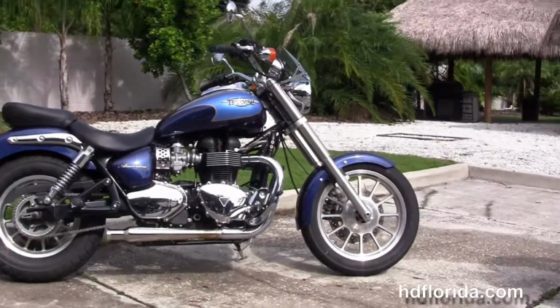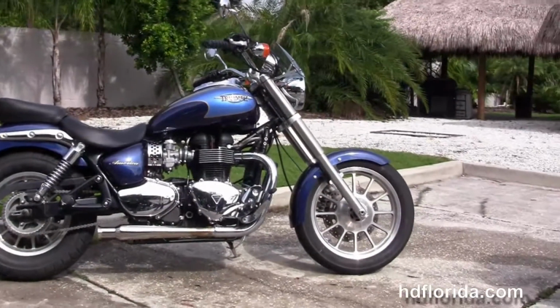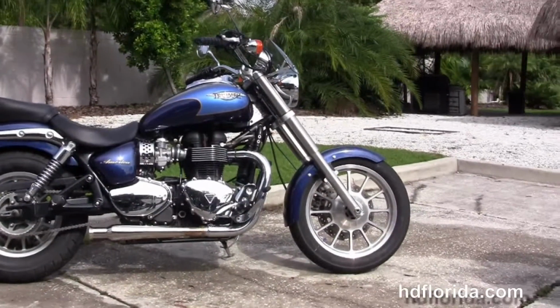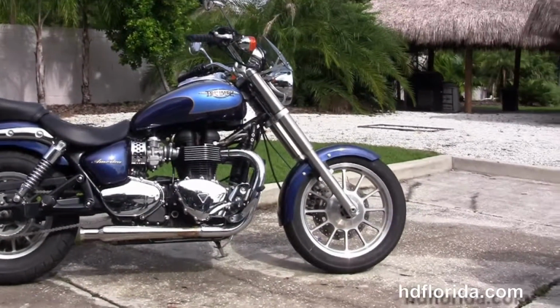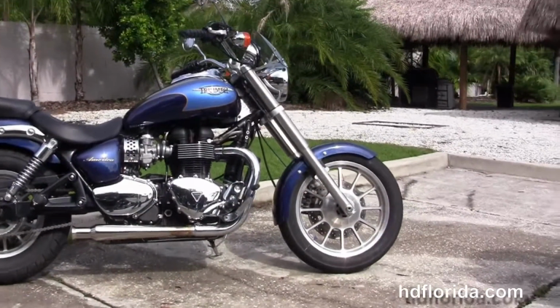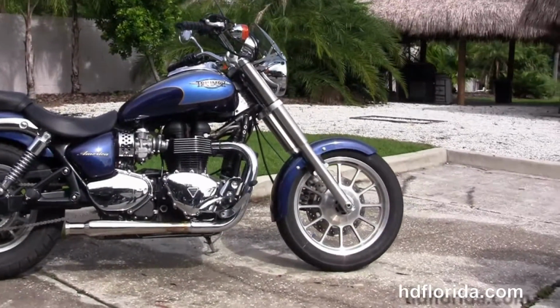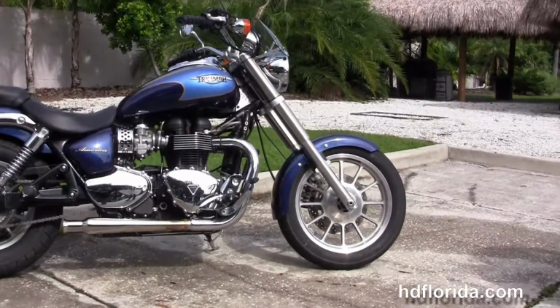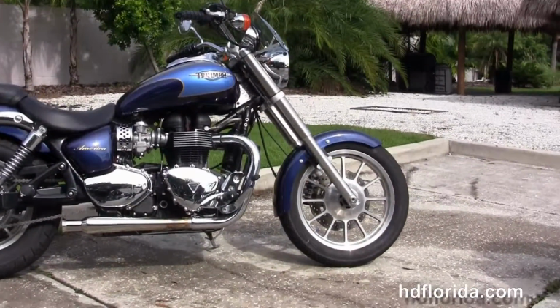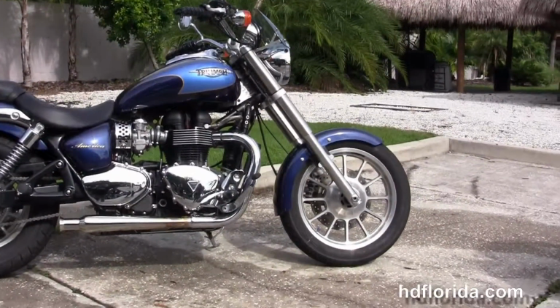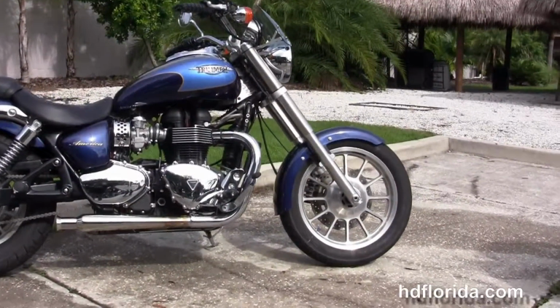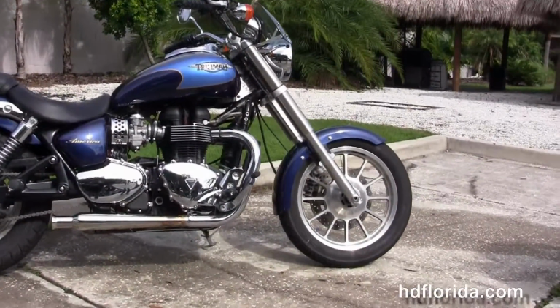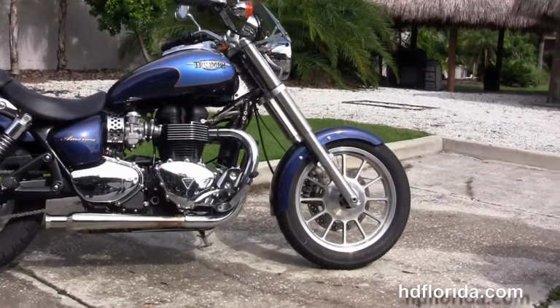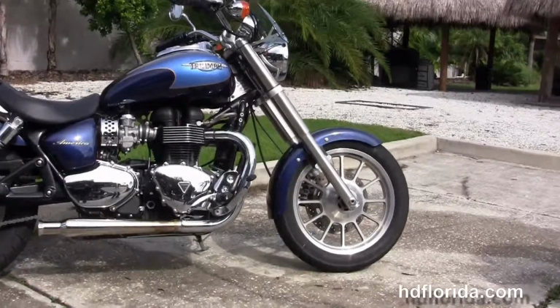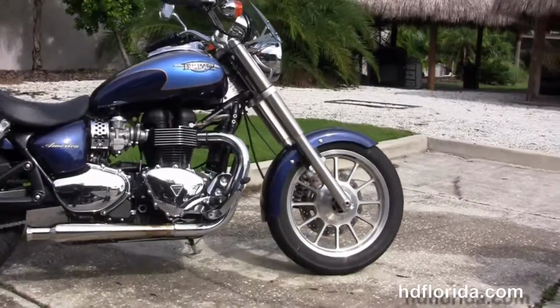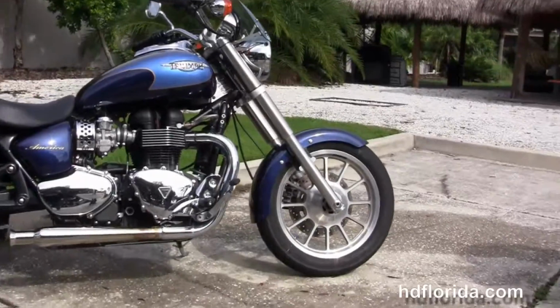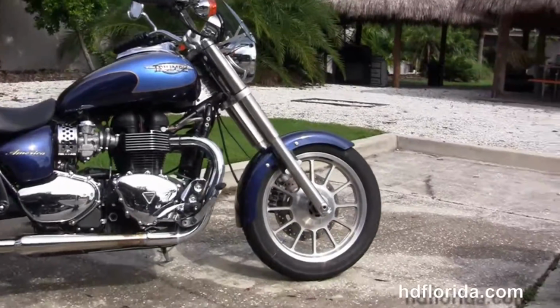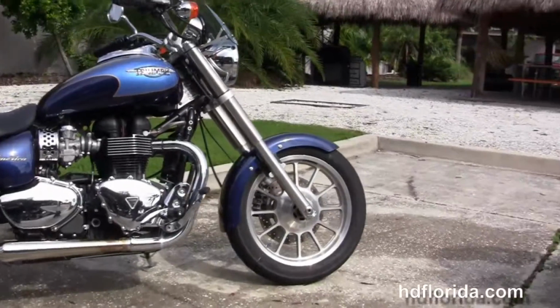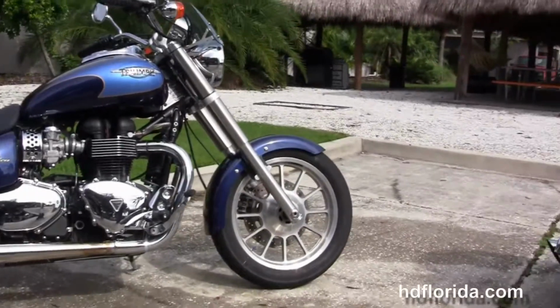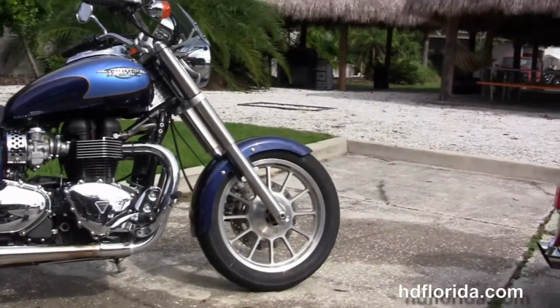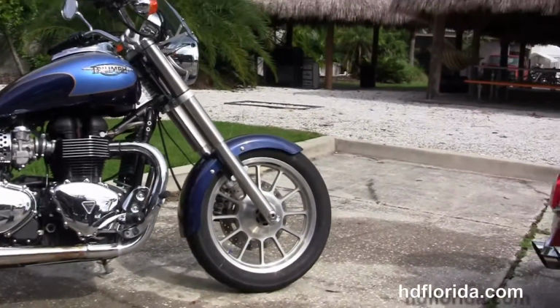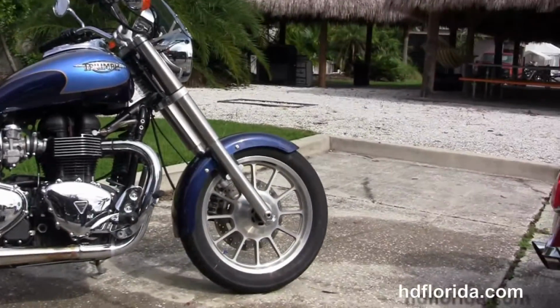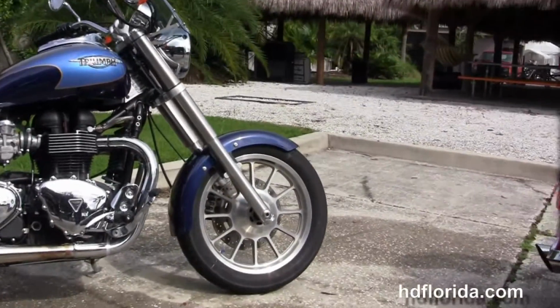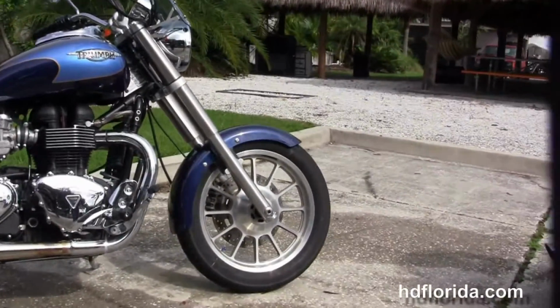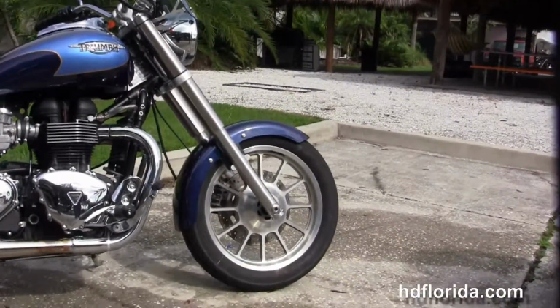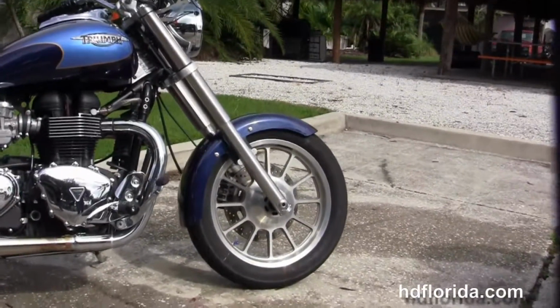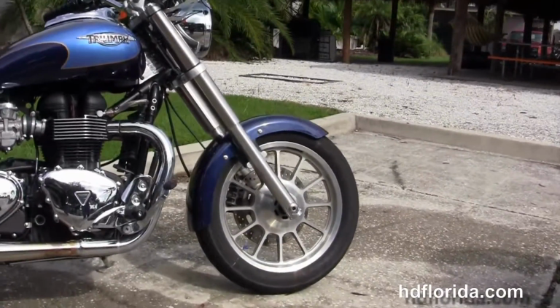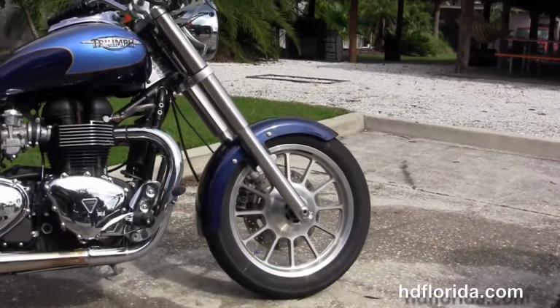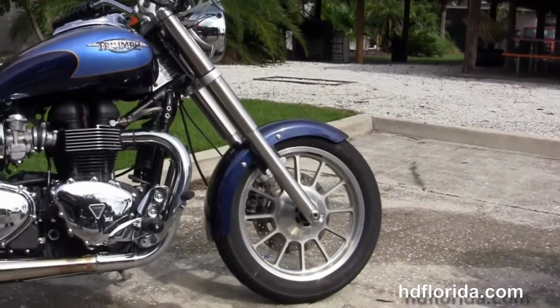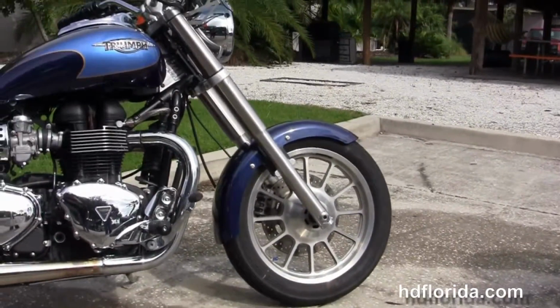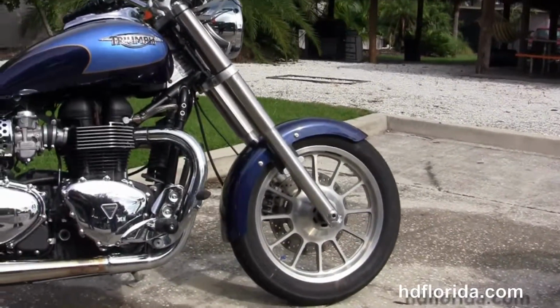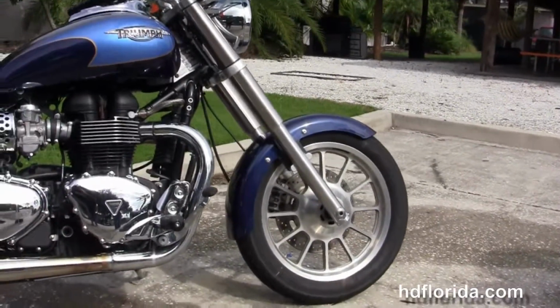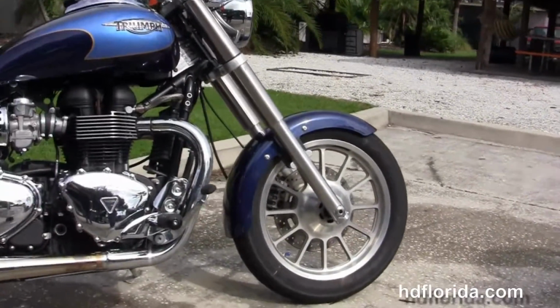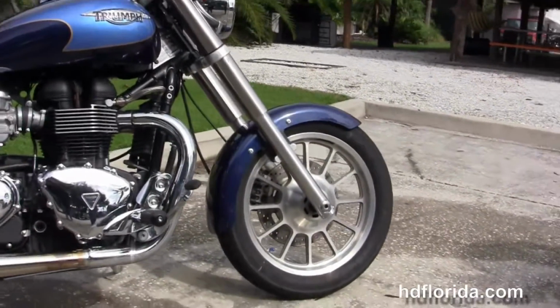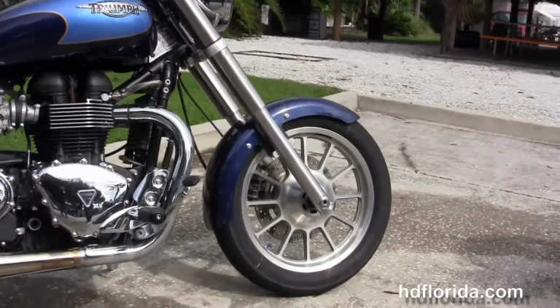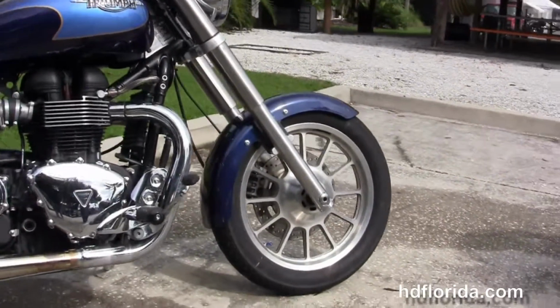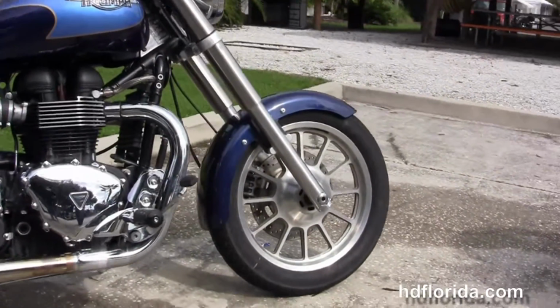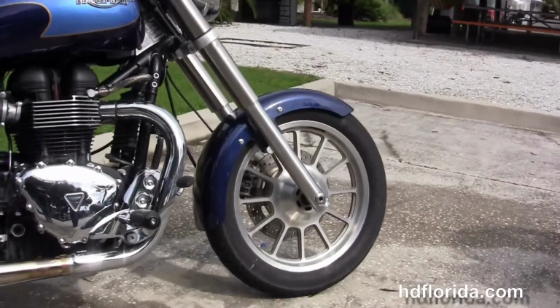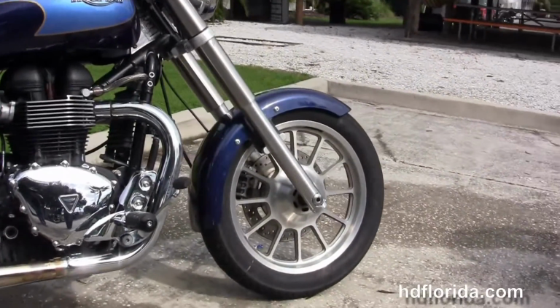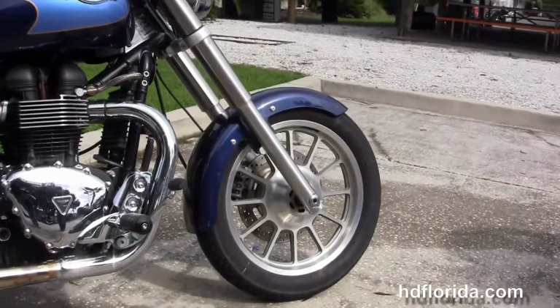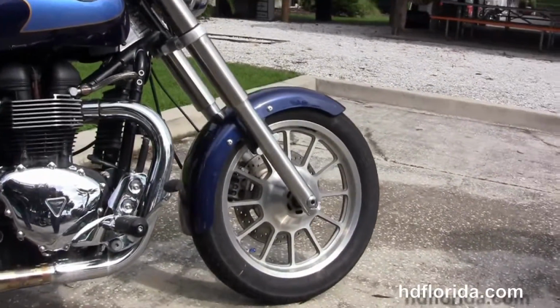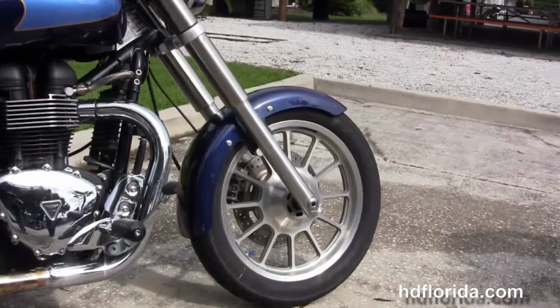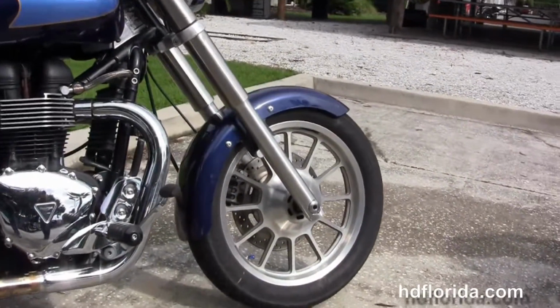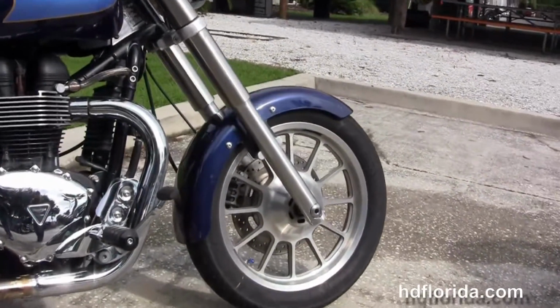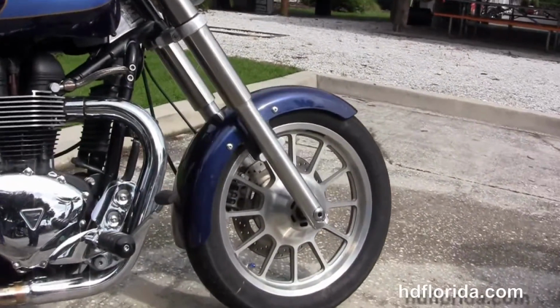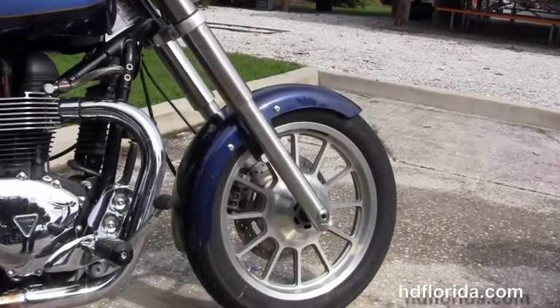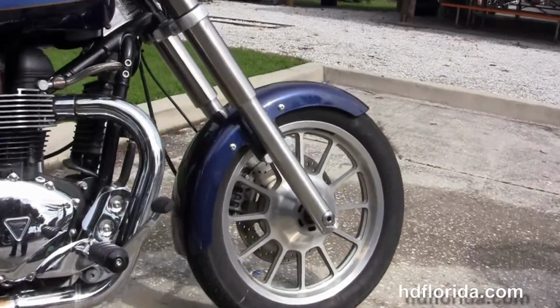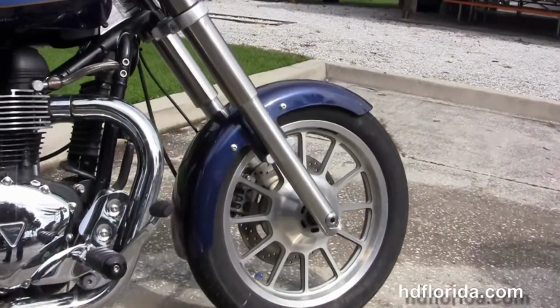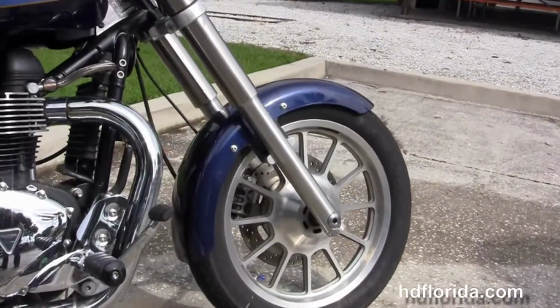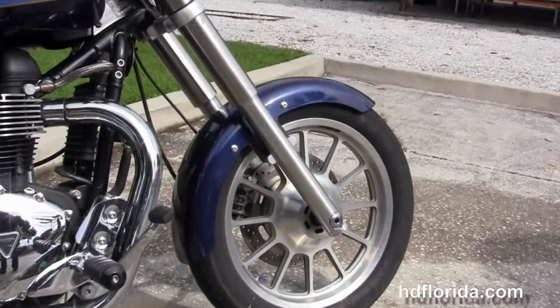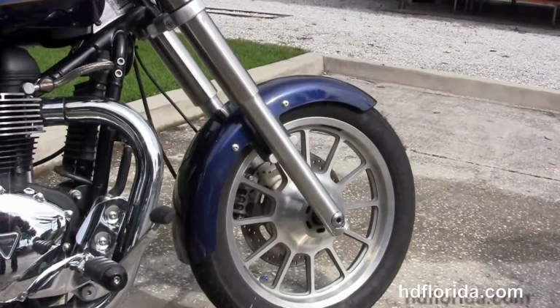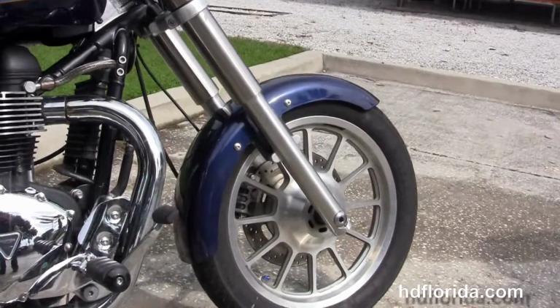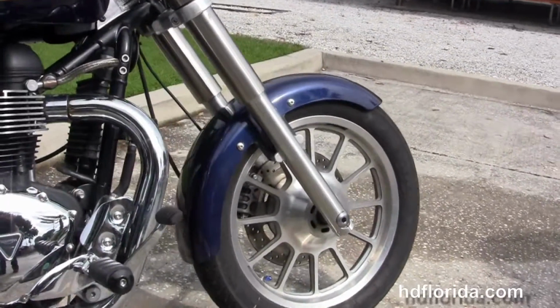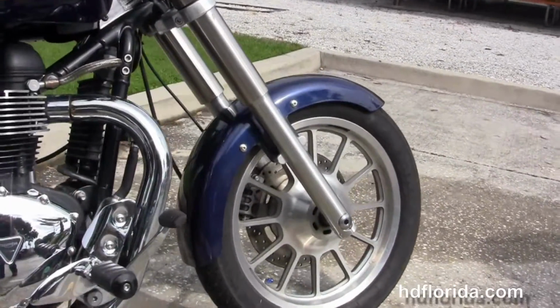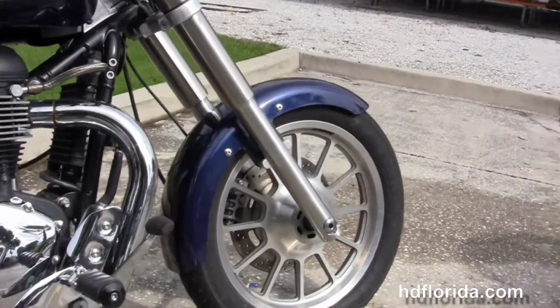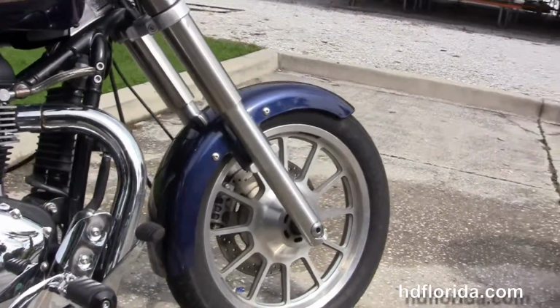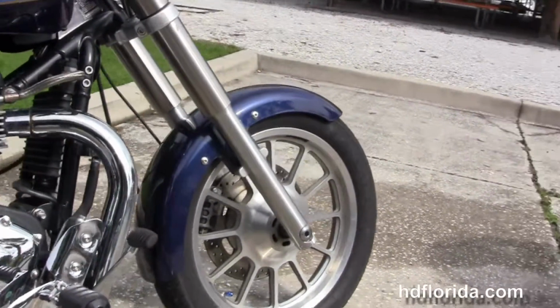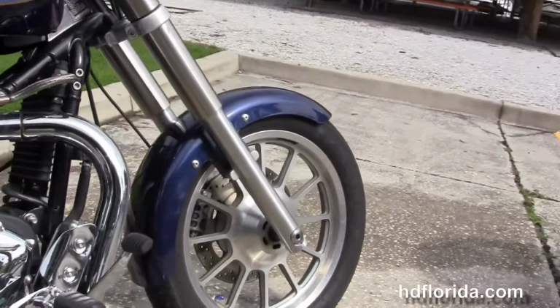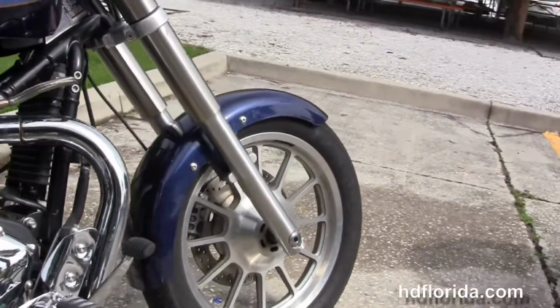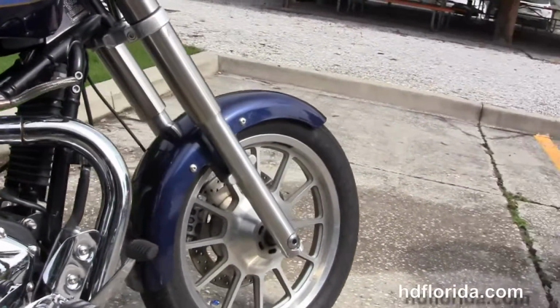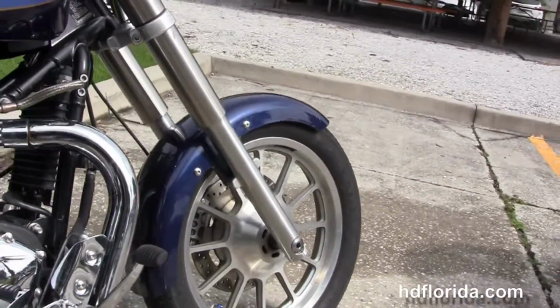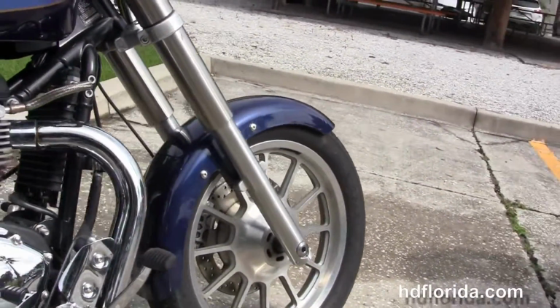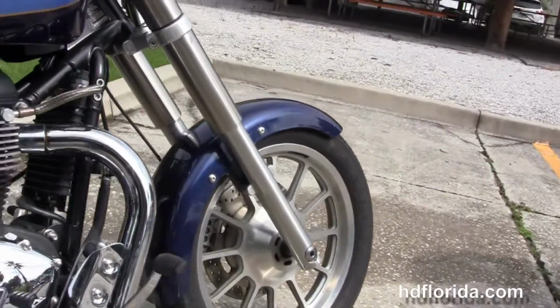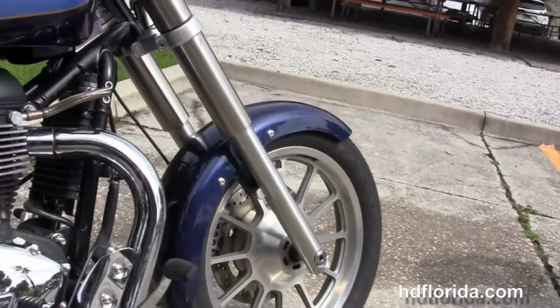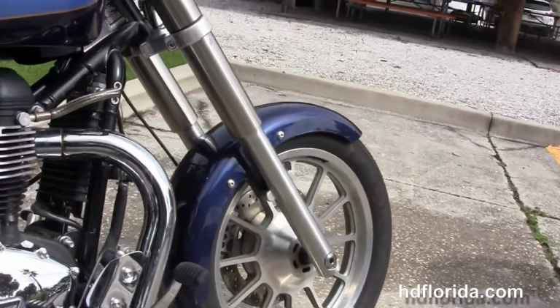The Triumph starts out in front with a lightweight castle and wheels and single disc brakes and a sporty wrap-around front fender.